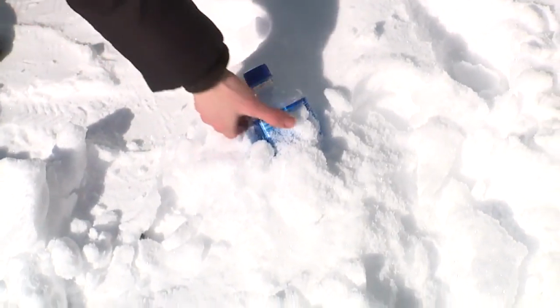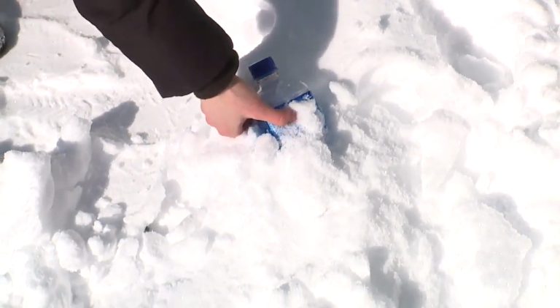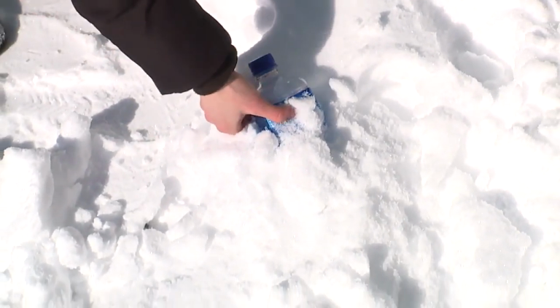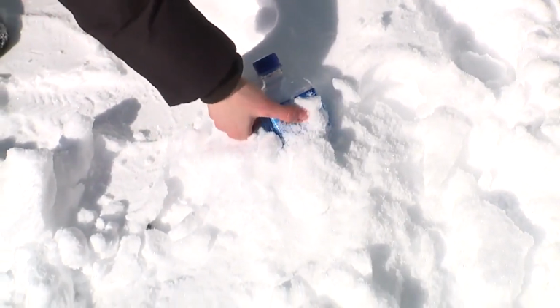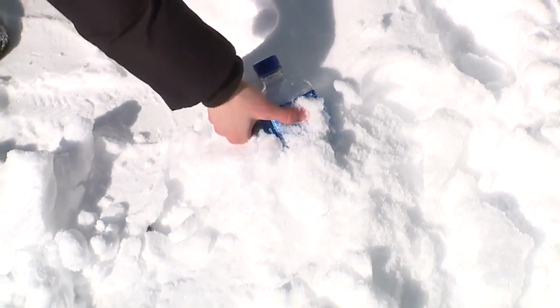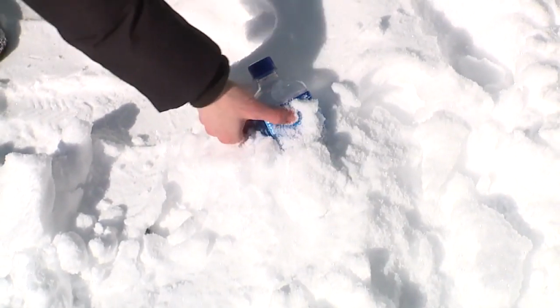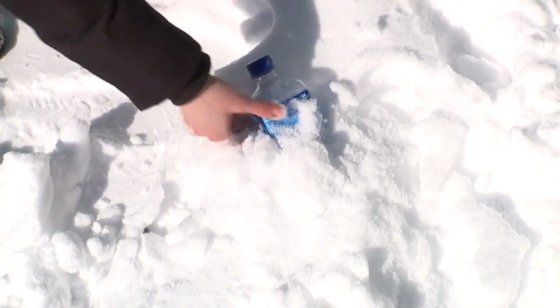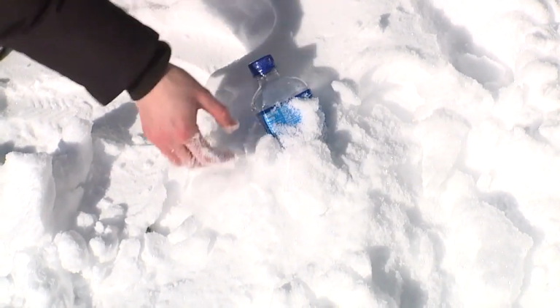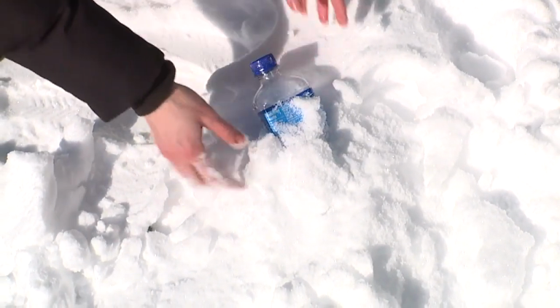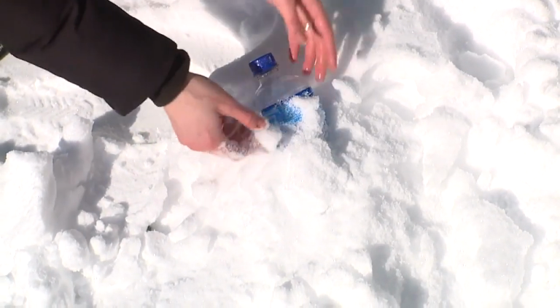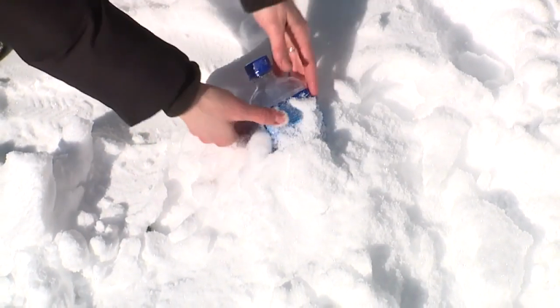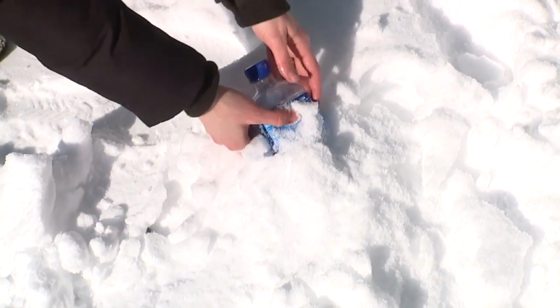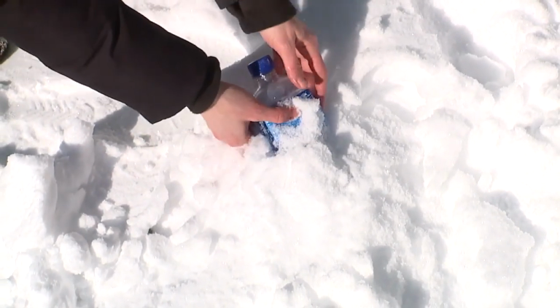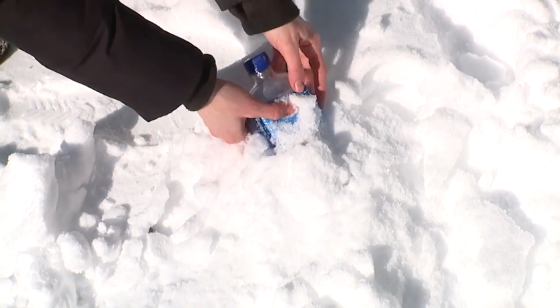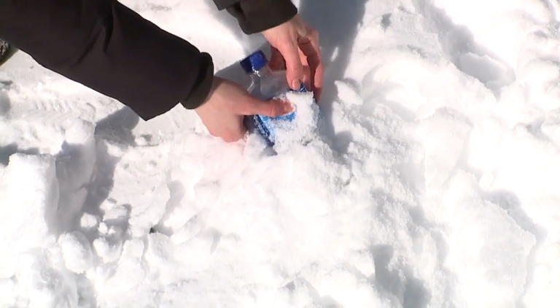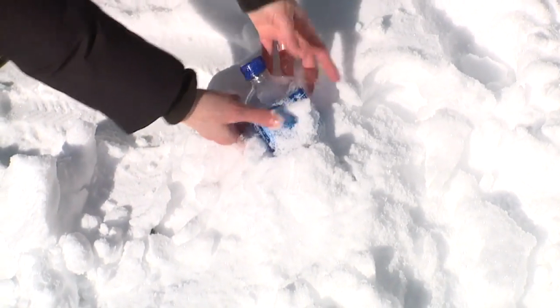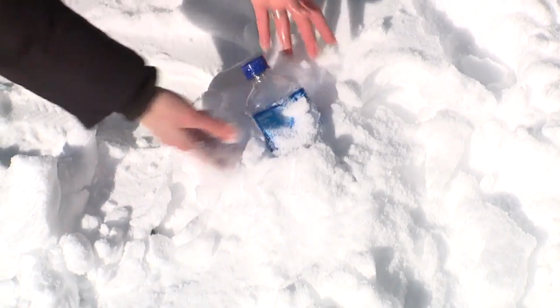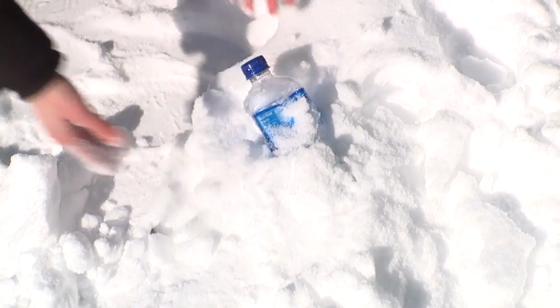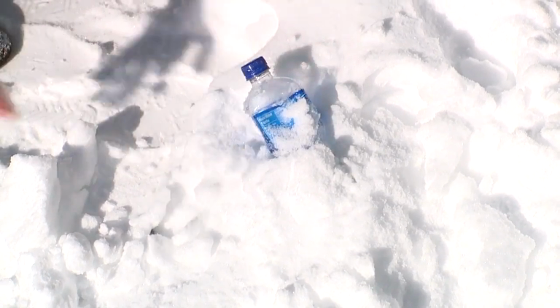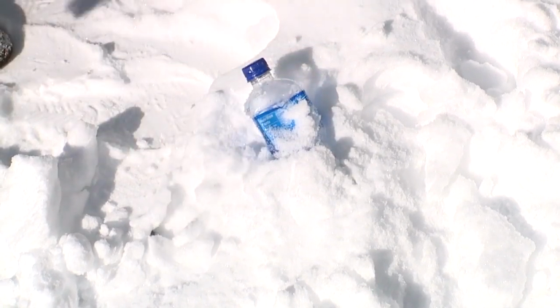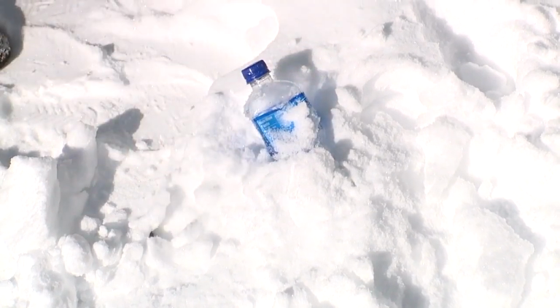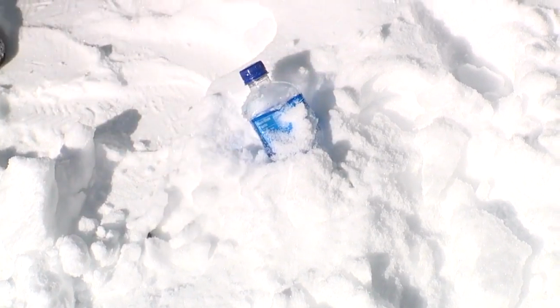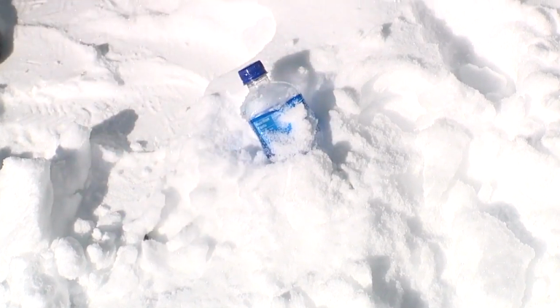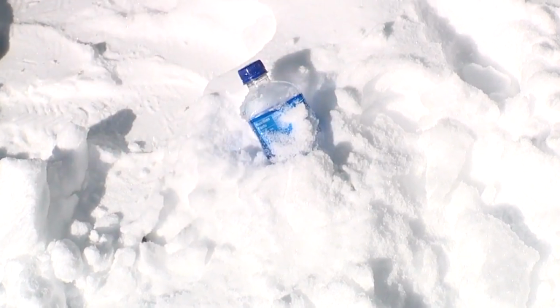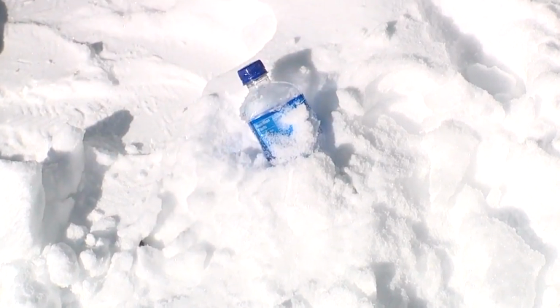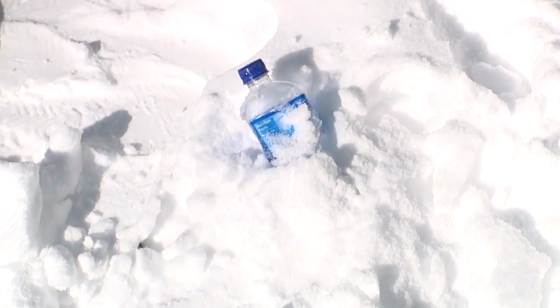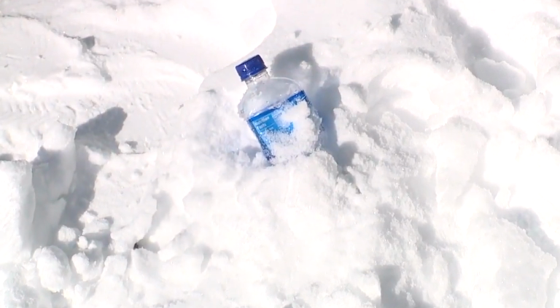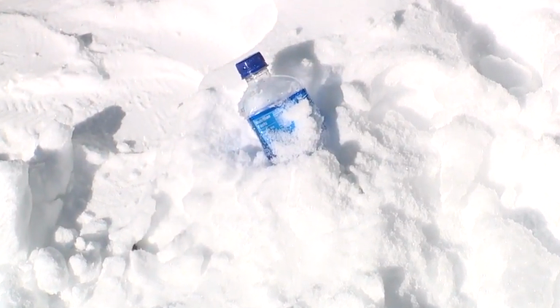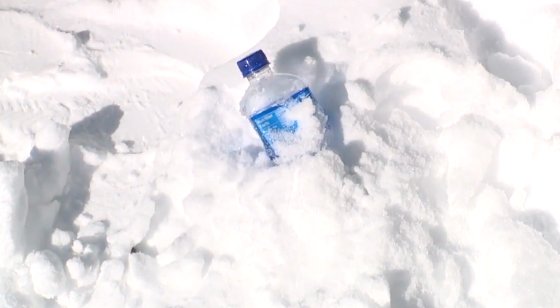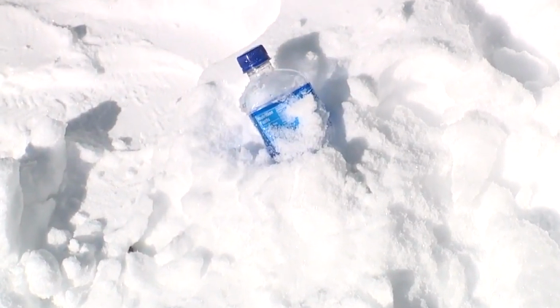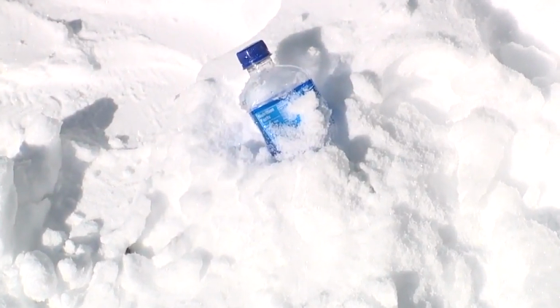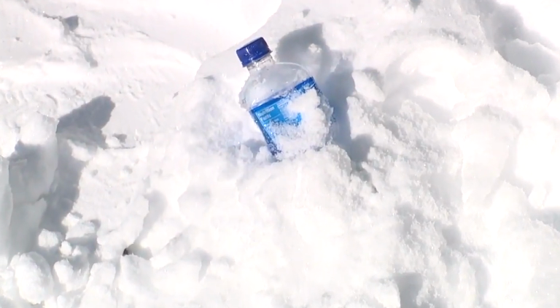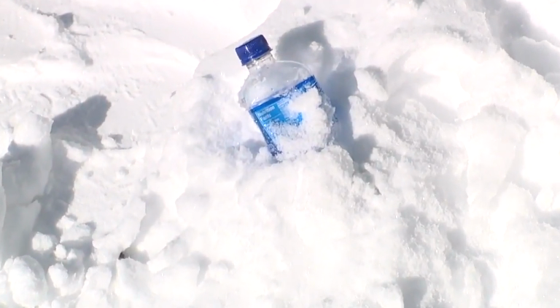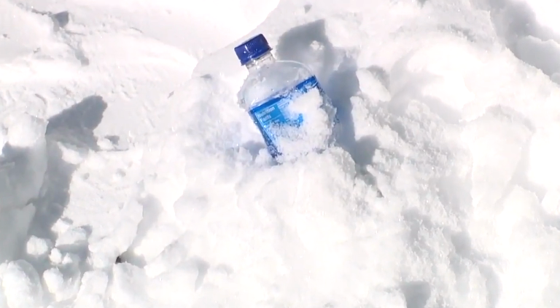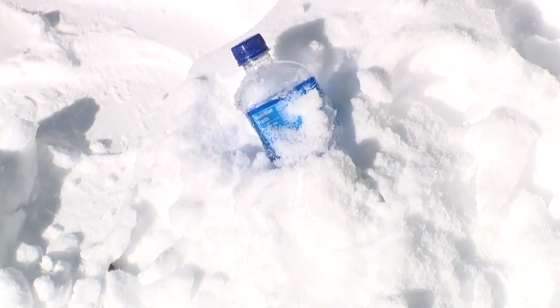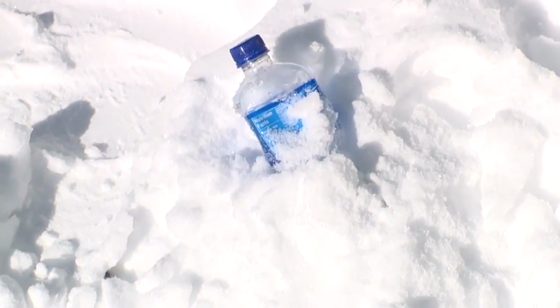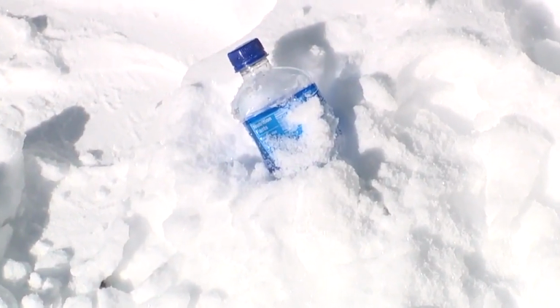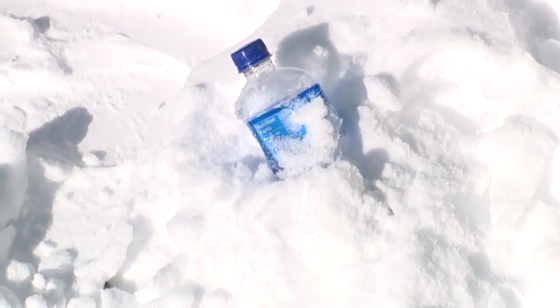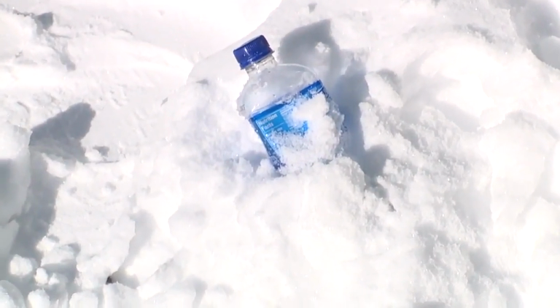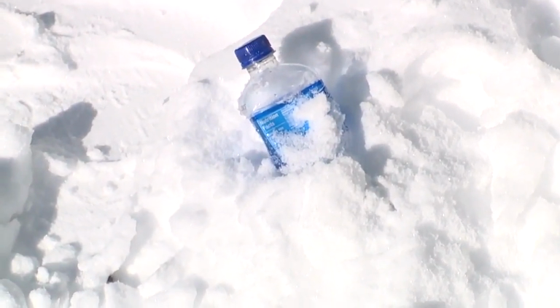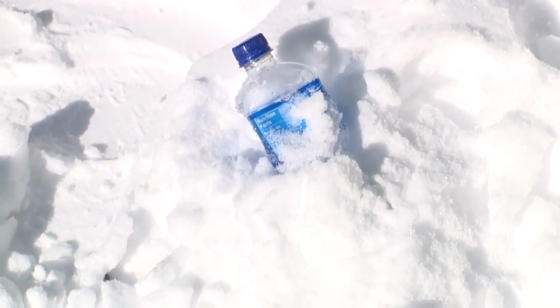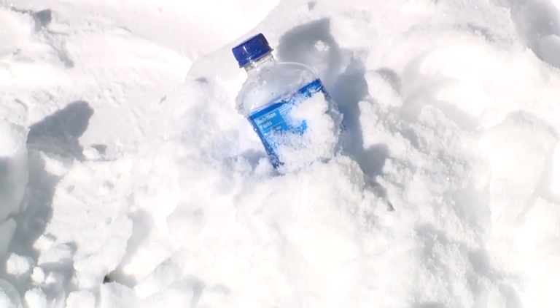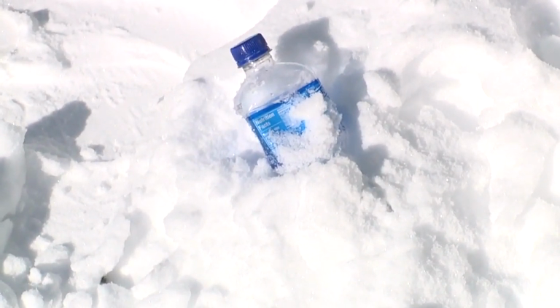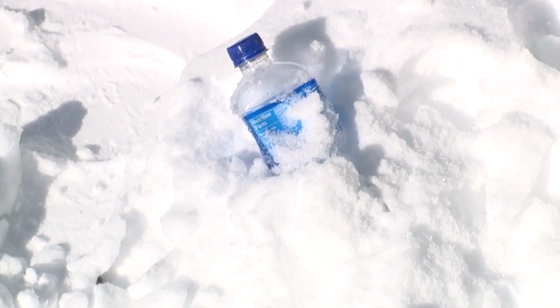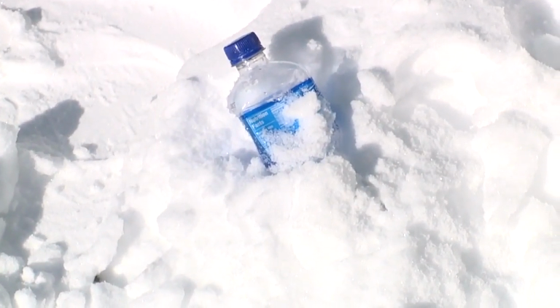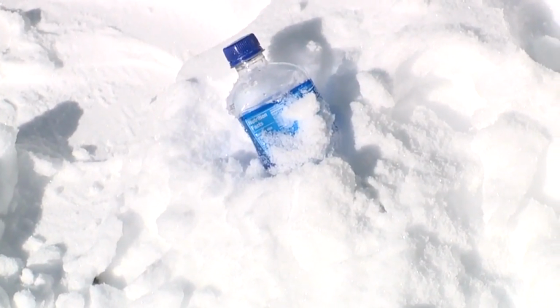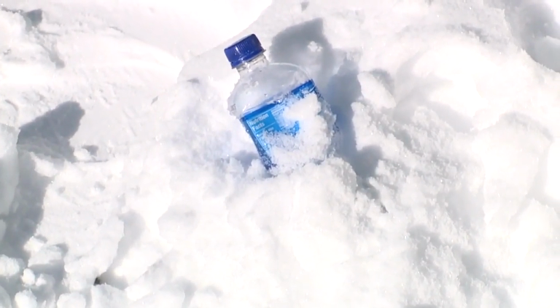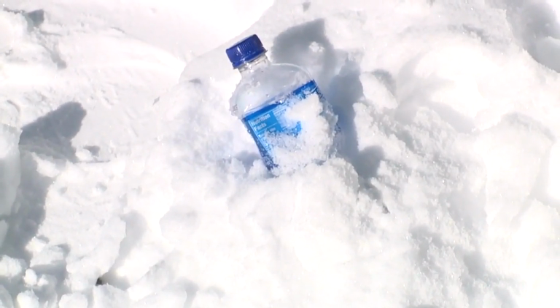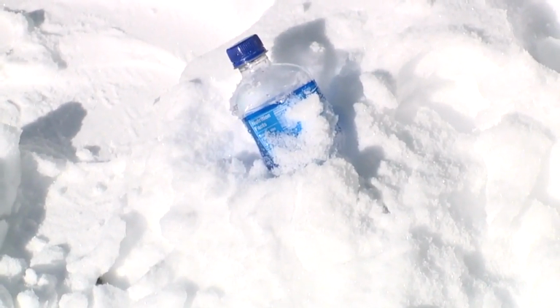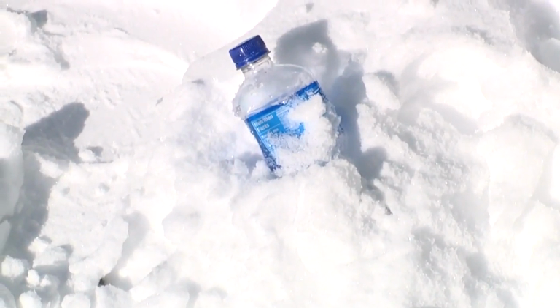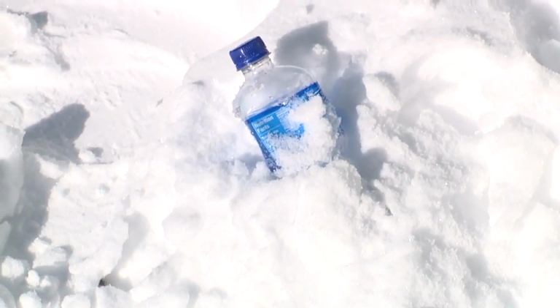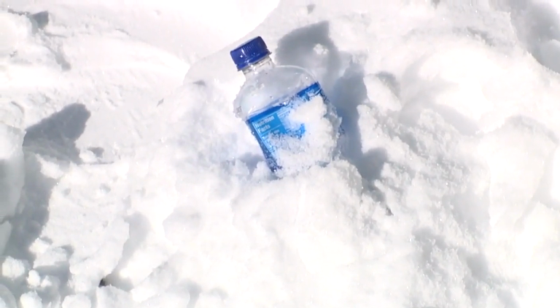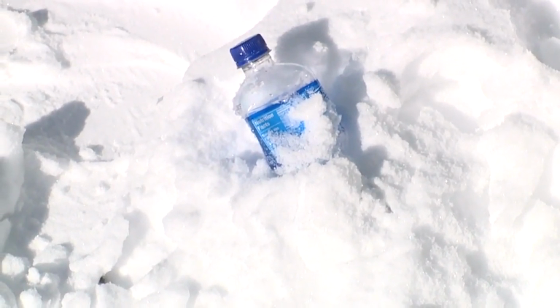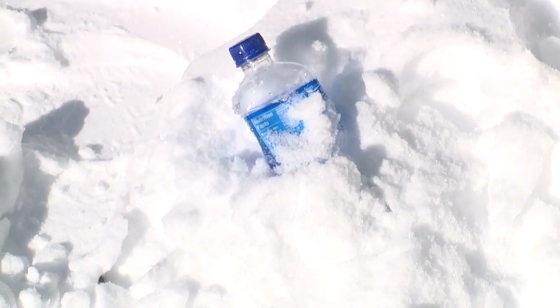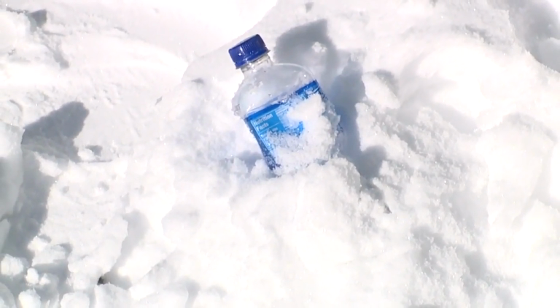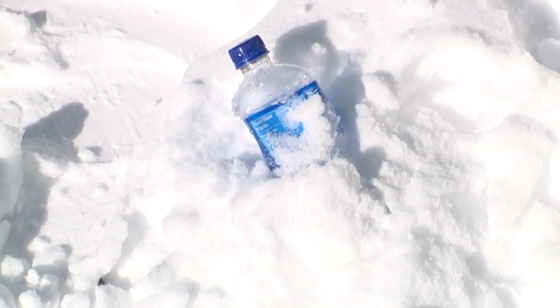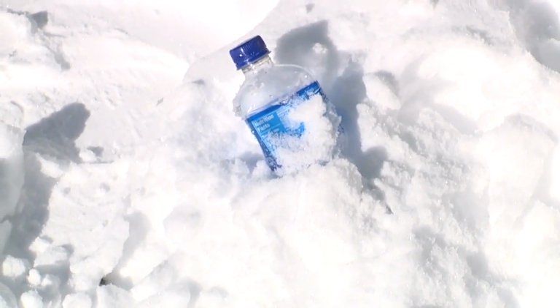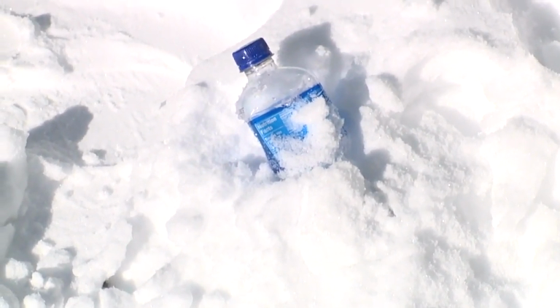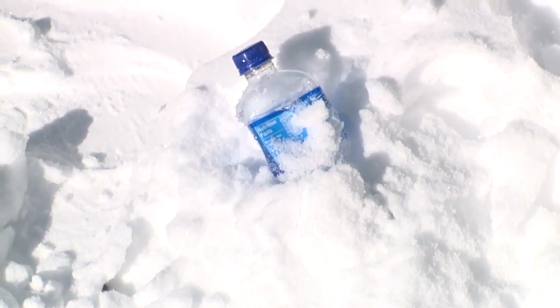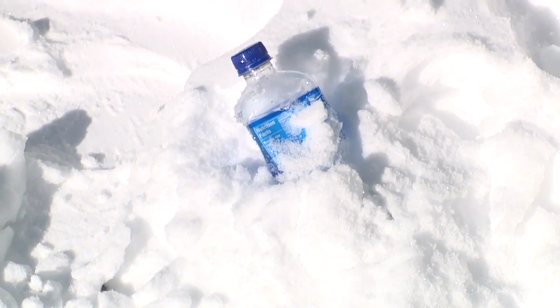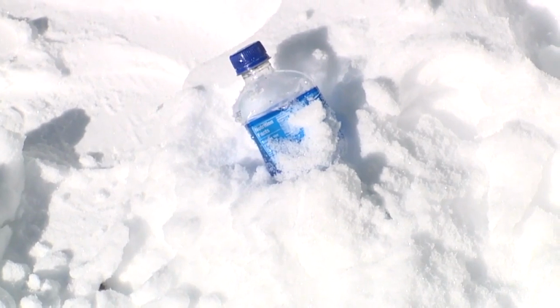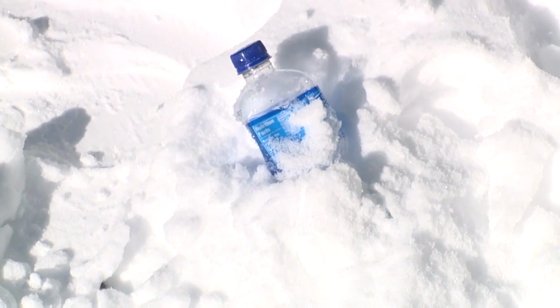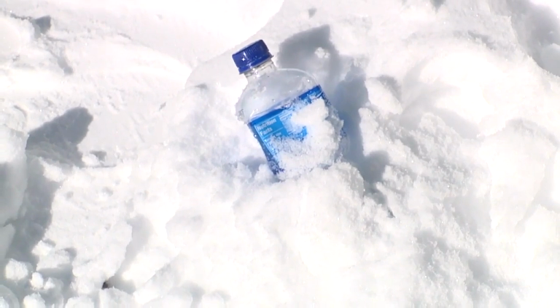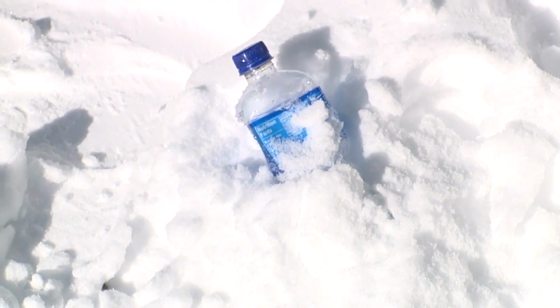Look at it — it's collapsing! Amazing how the change in temperature changes the pressure too, and we can see that happen to this water bottle.